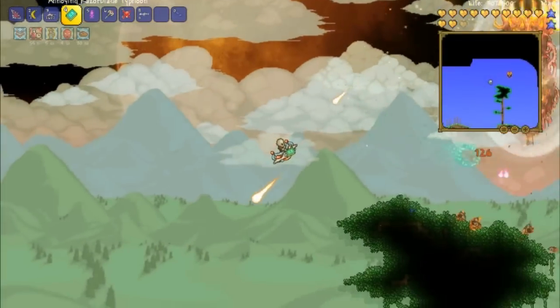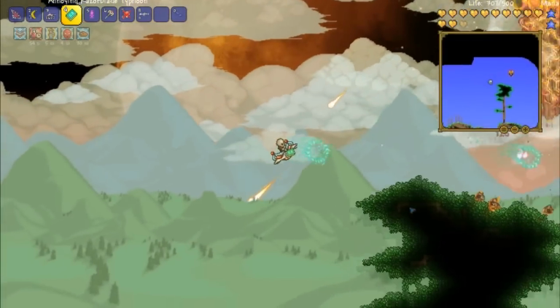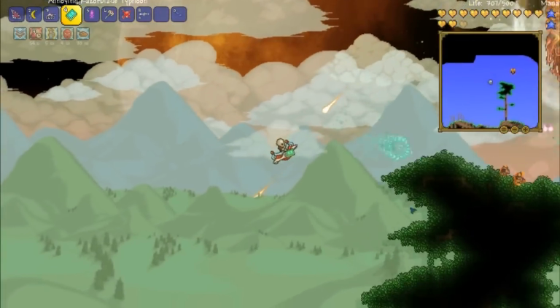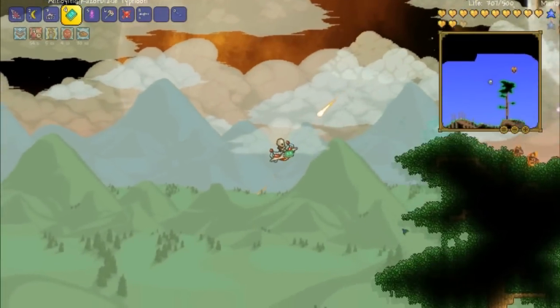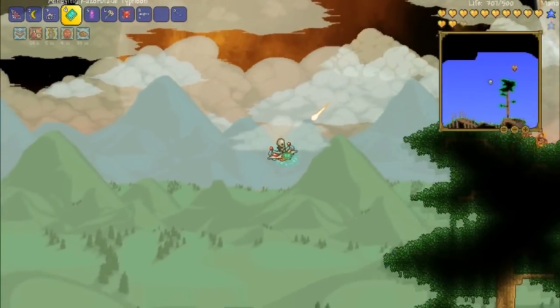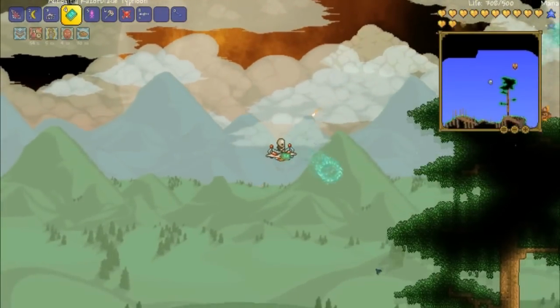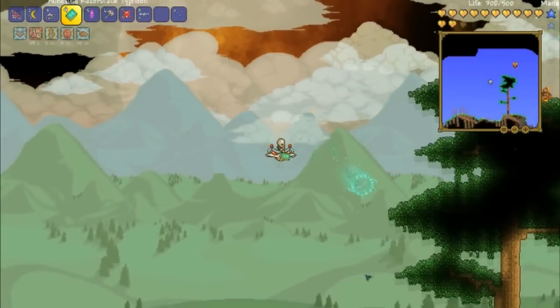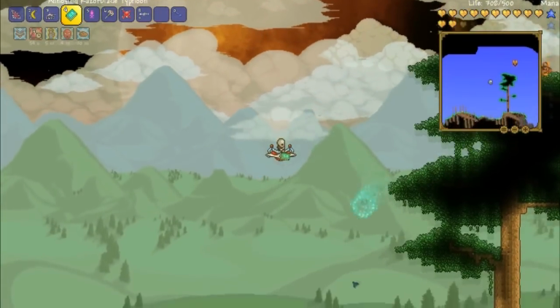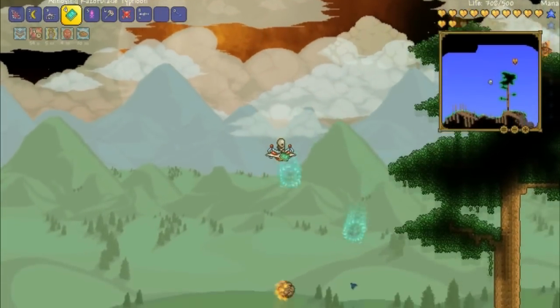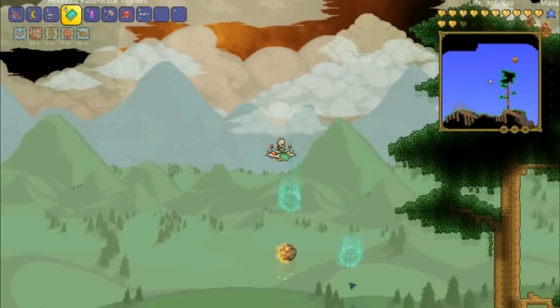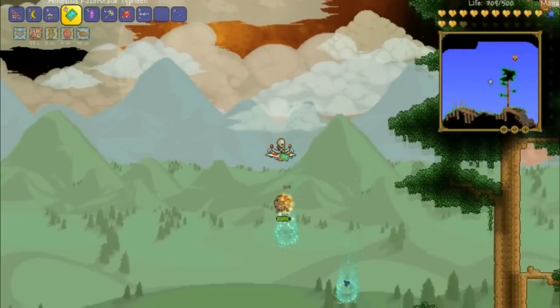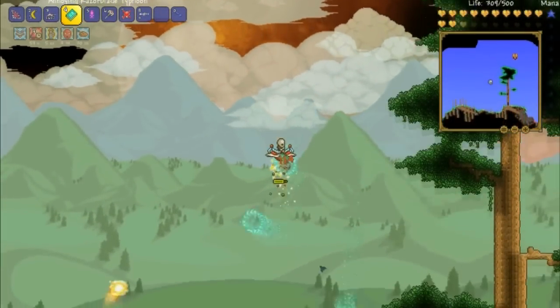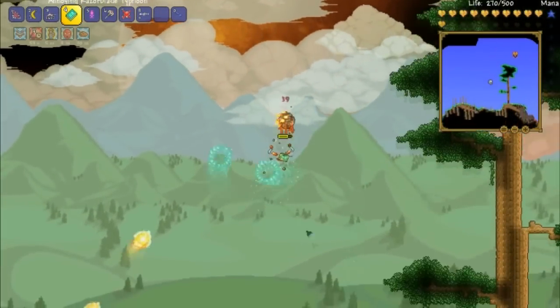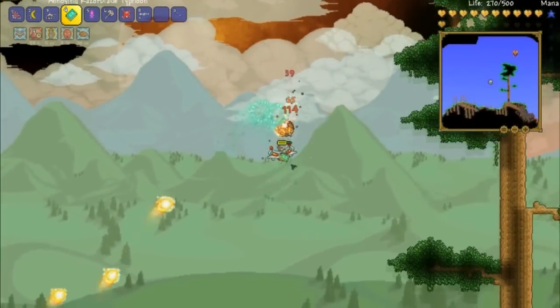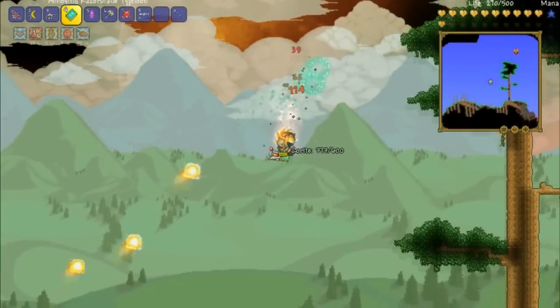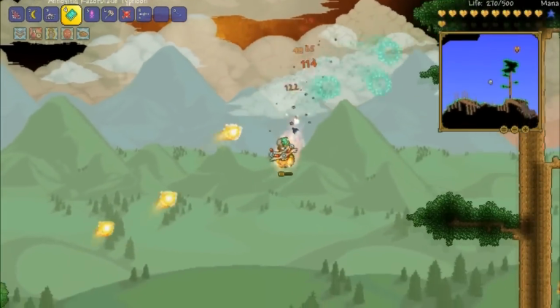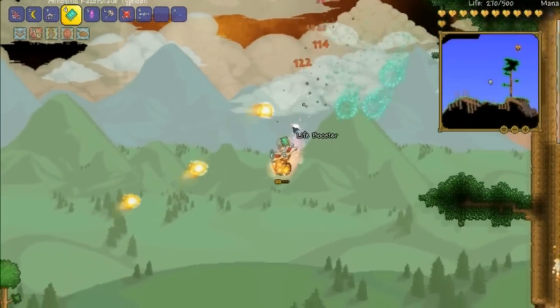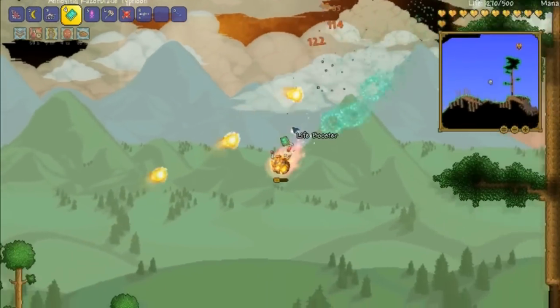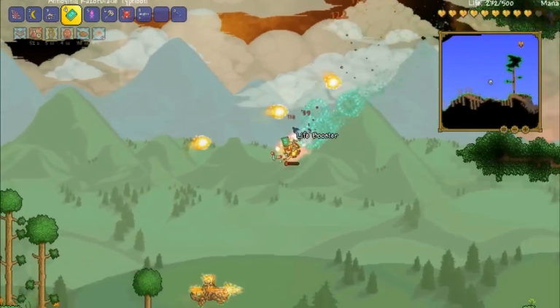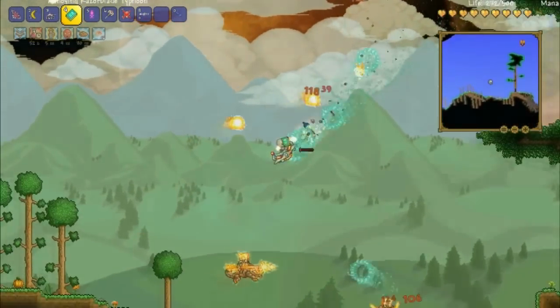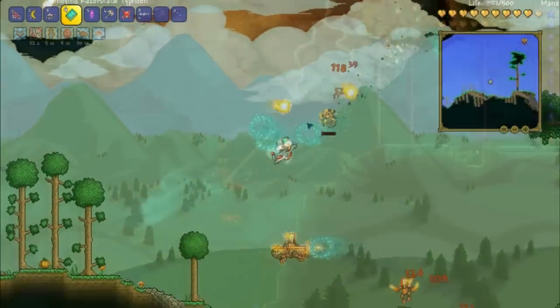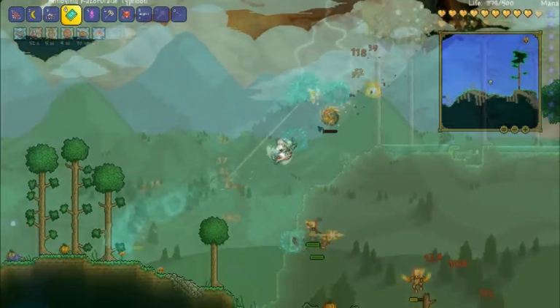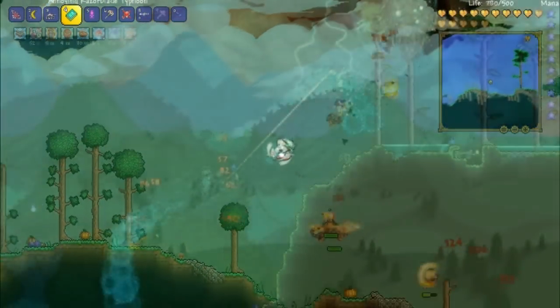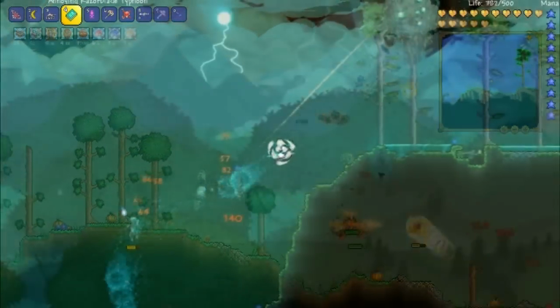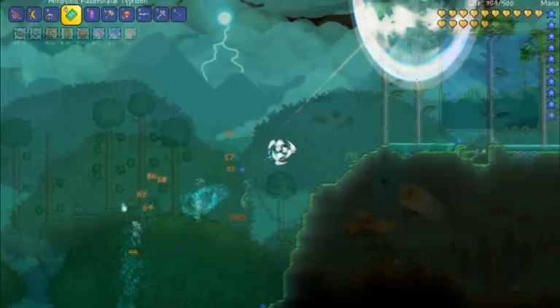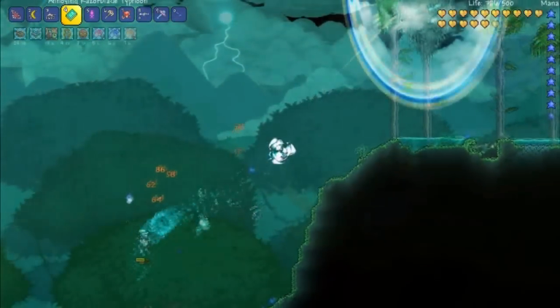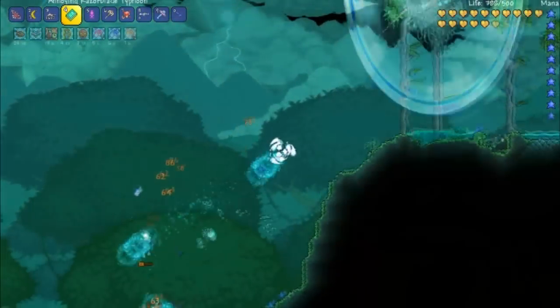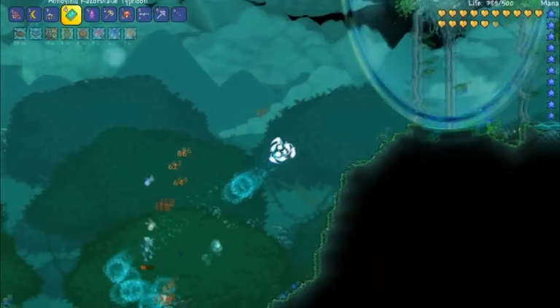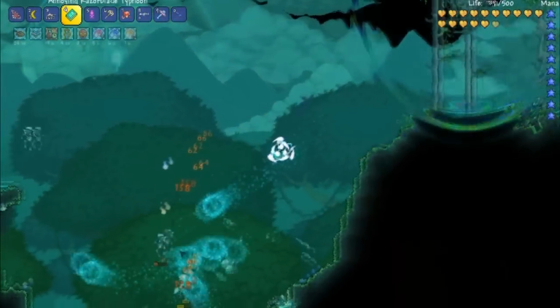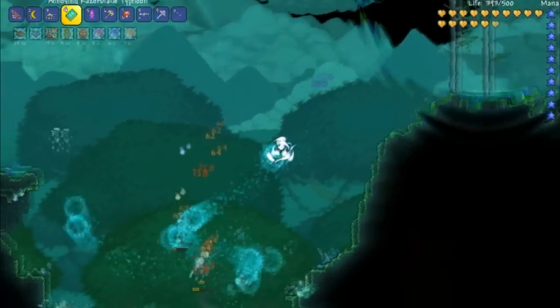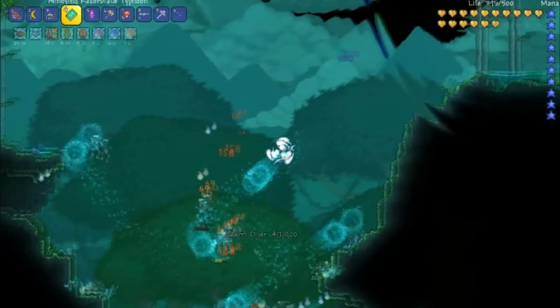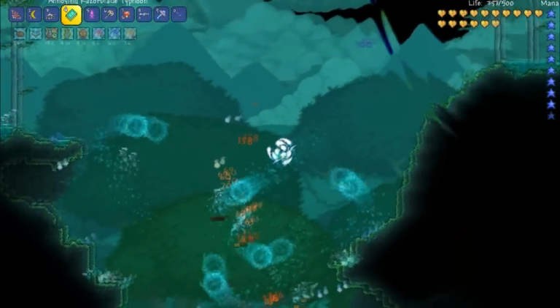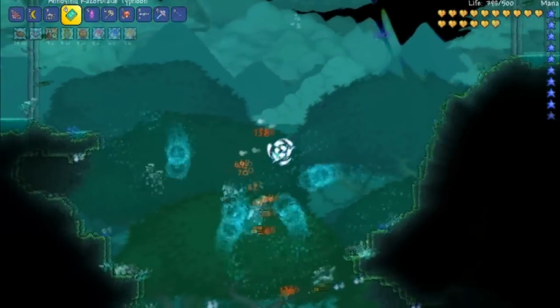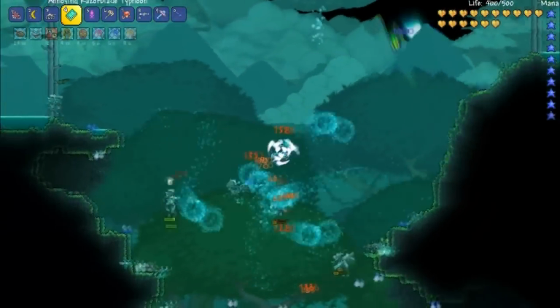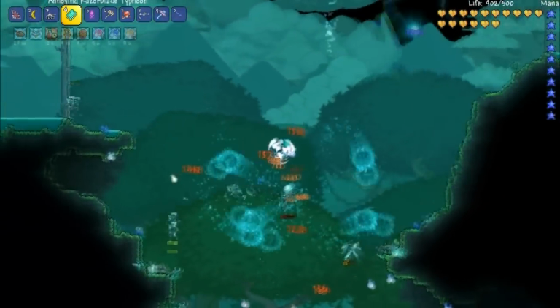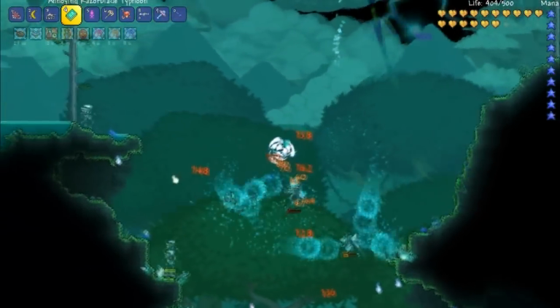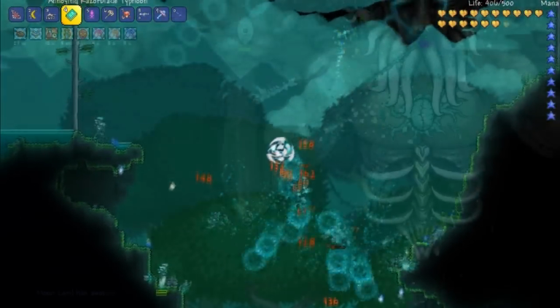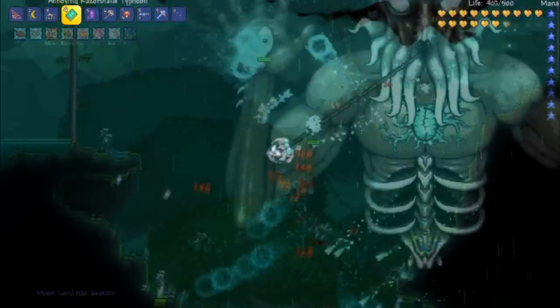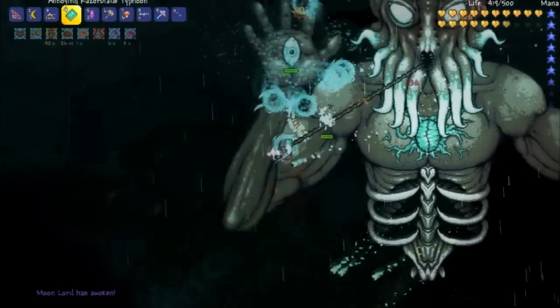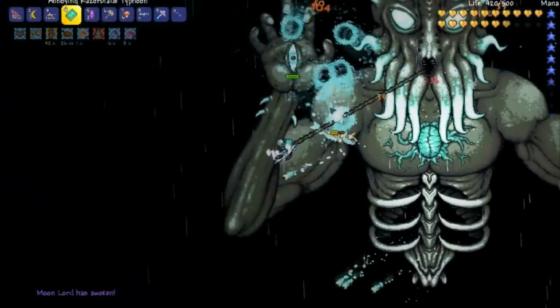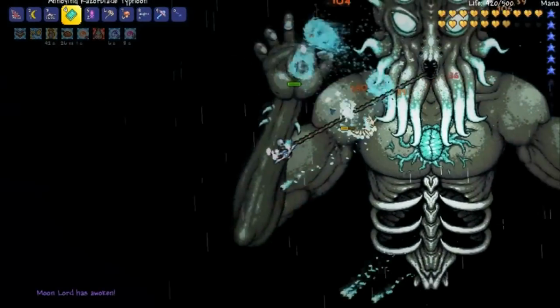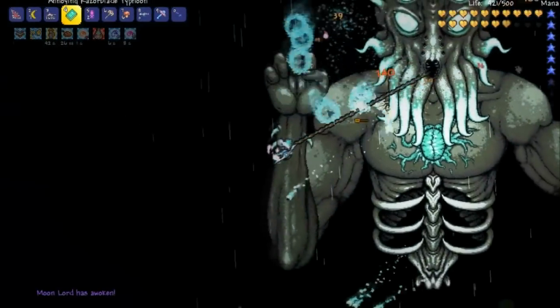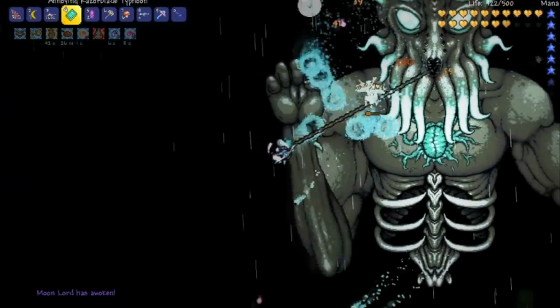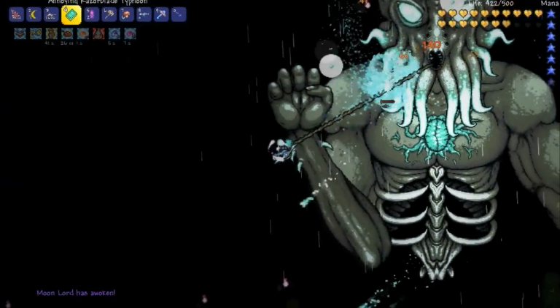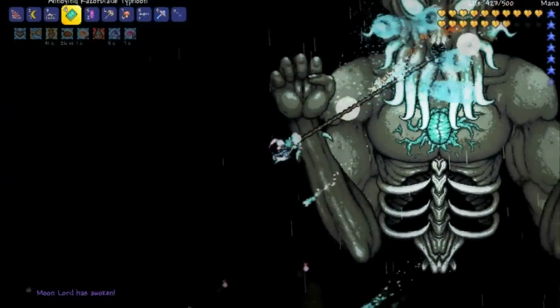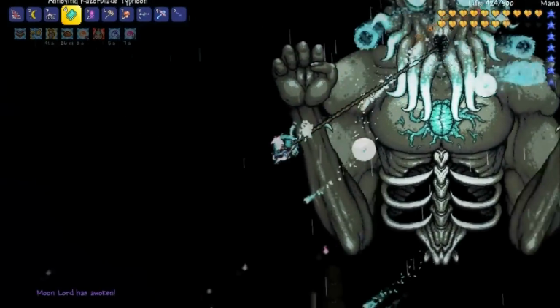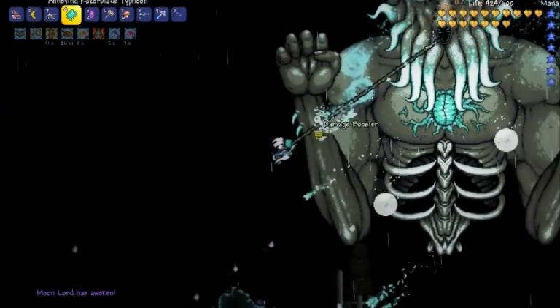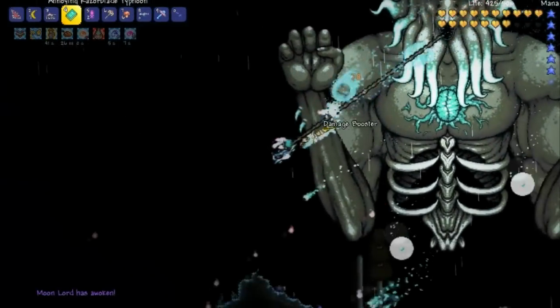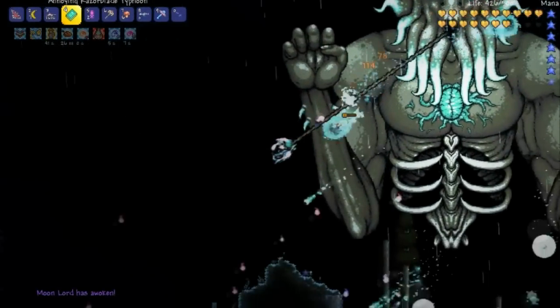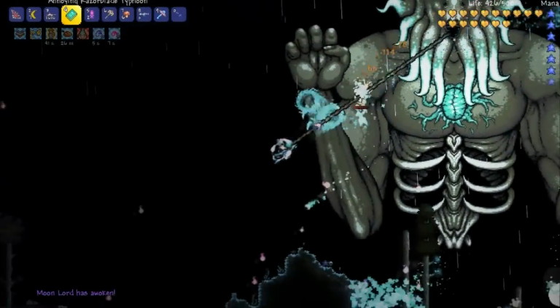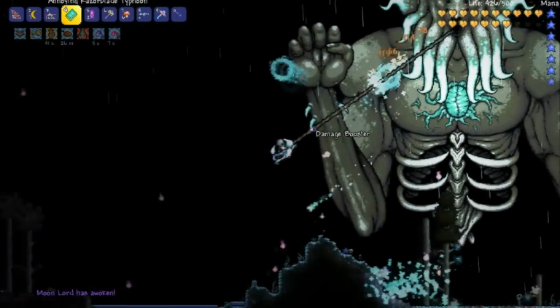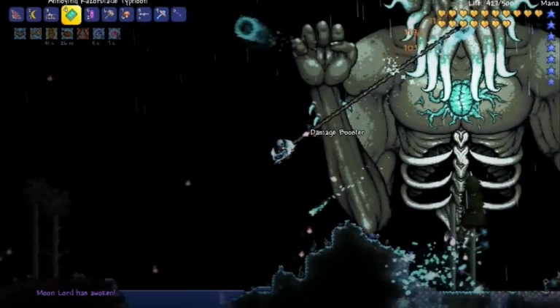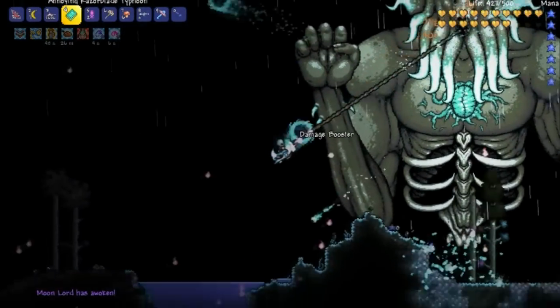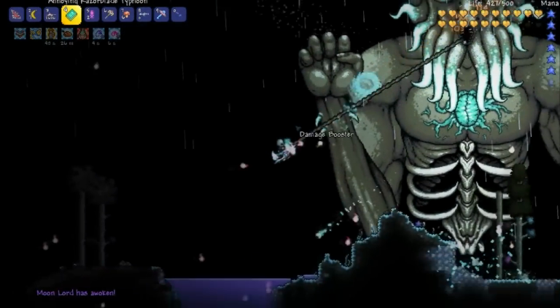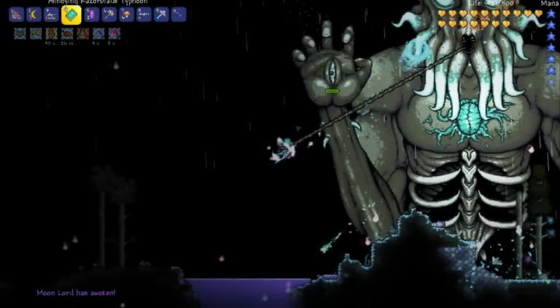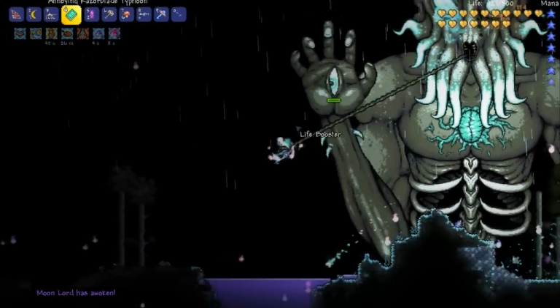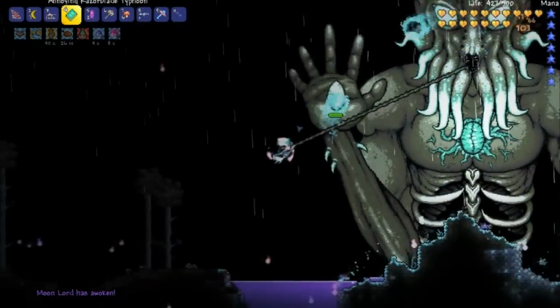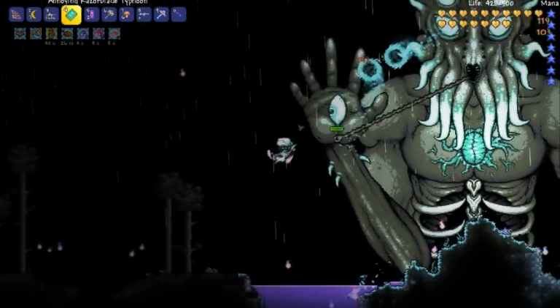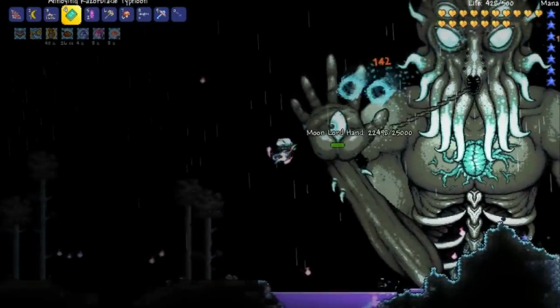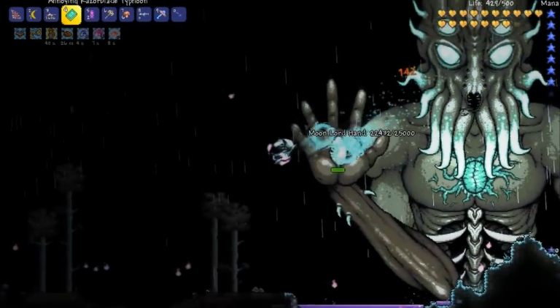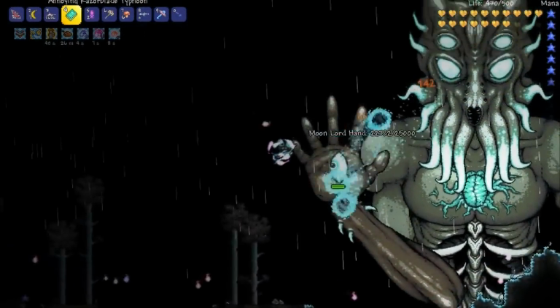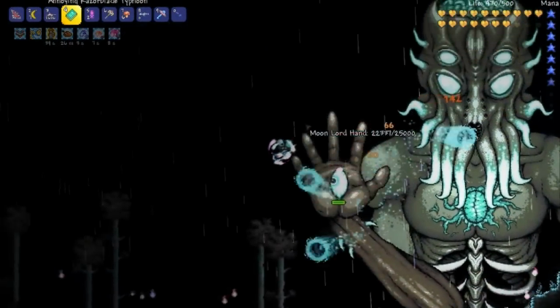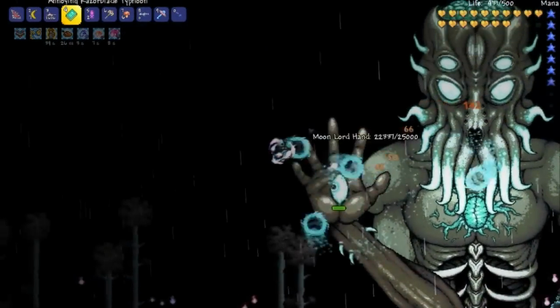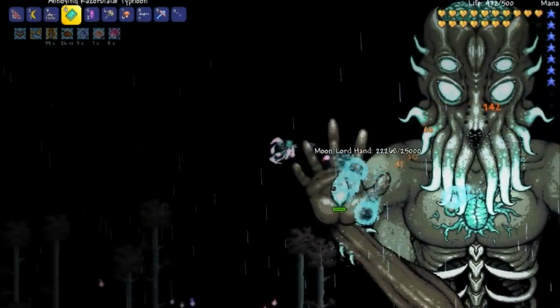And if you don't know how to do that, you basically have to kill the cultist guys, destroy the celestial event and kill the final boss.